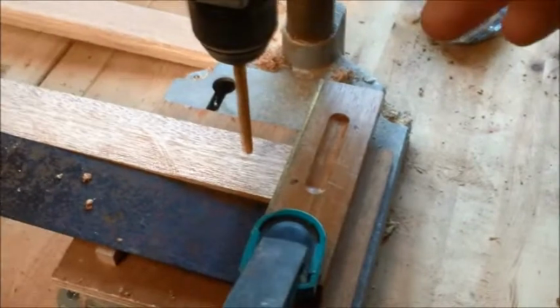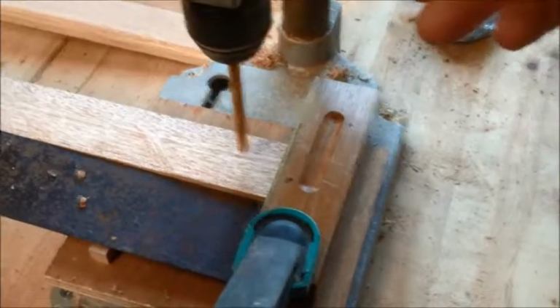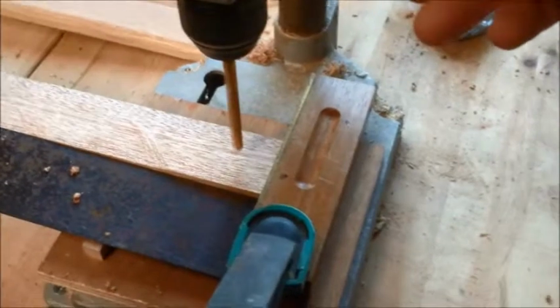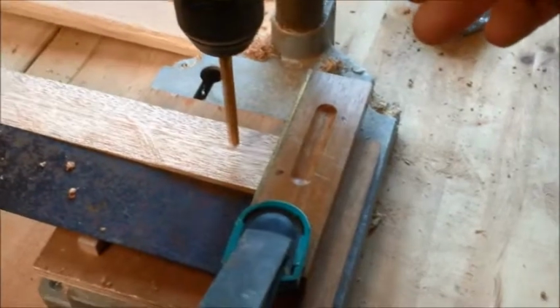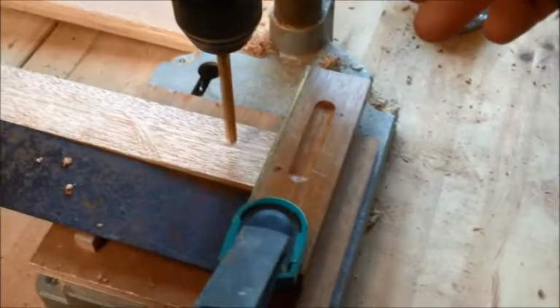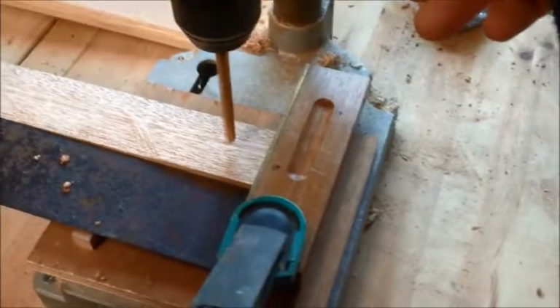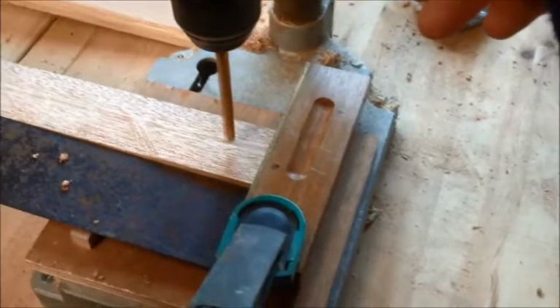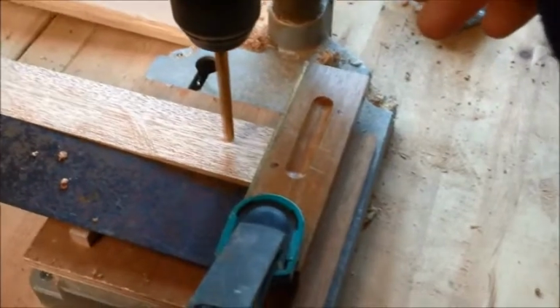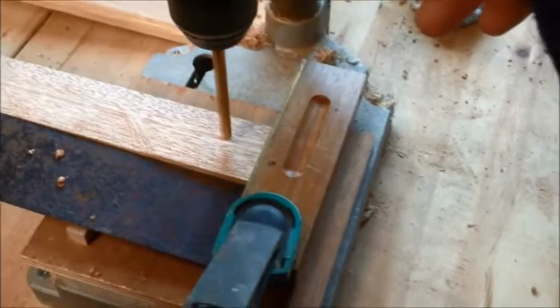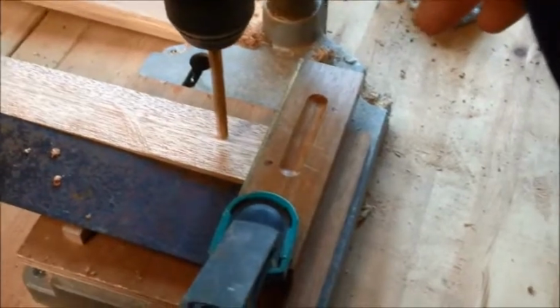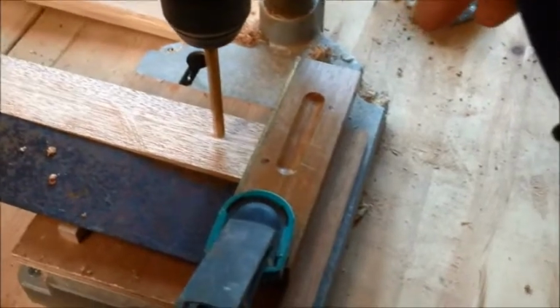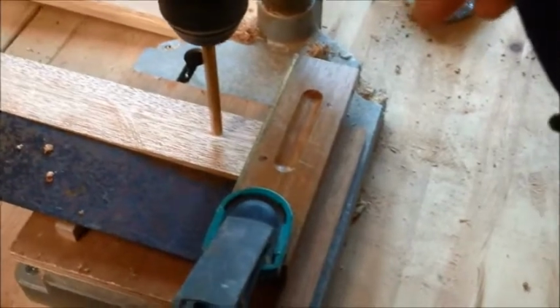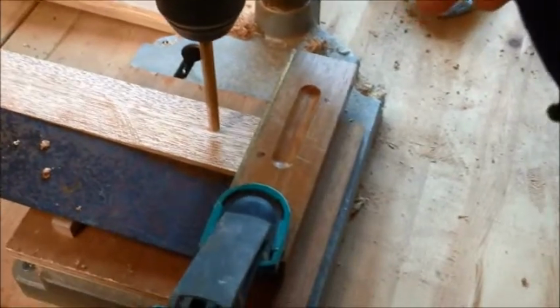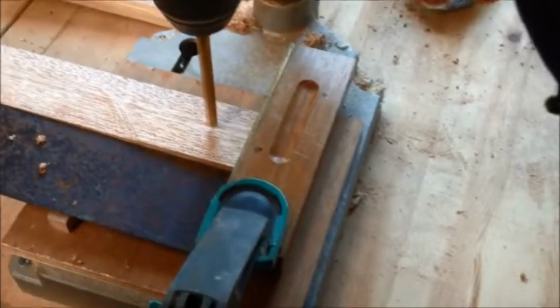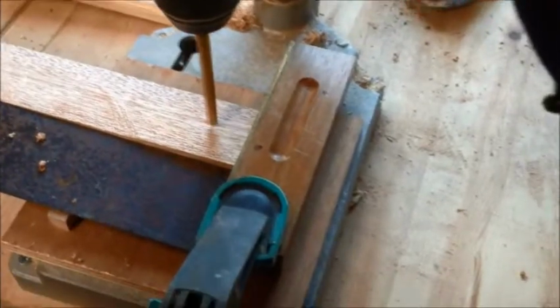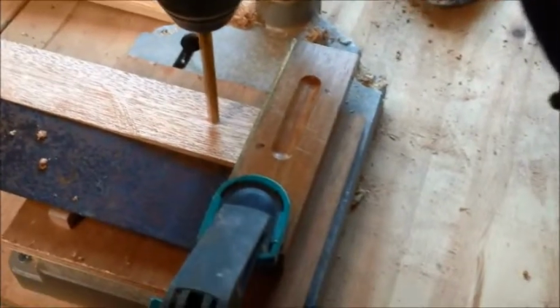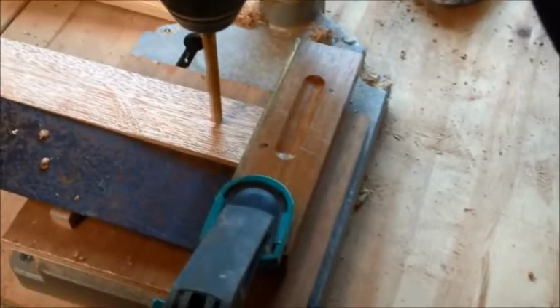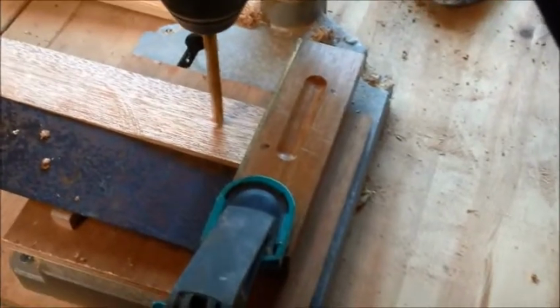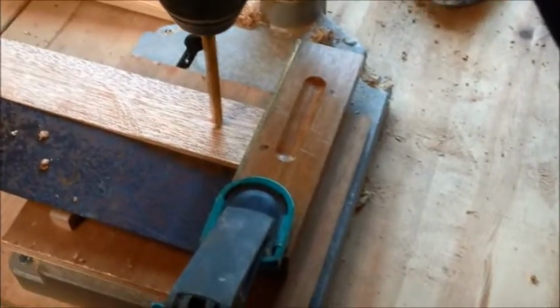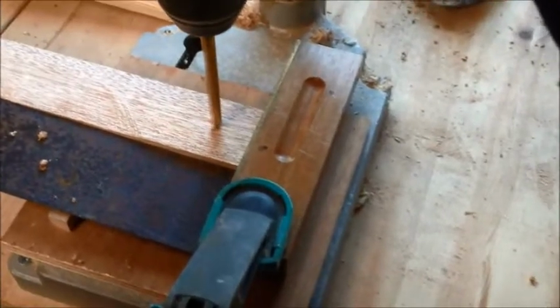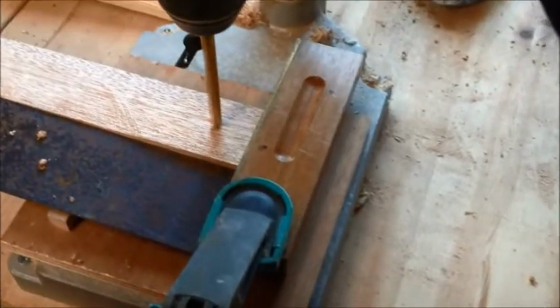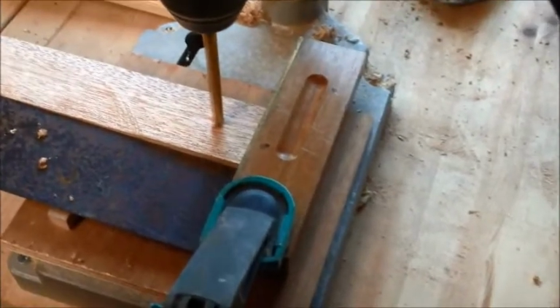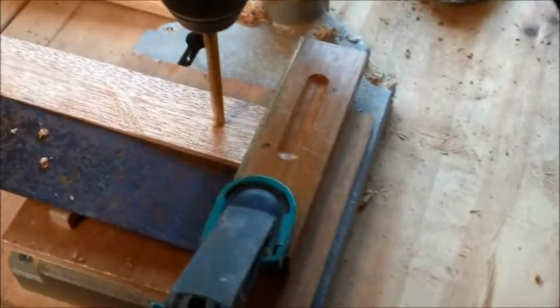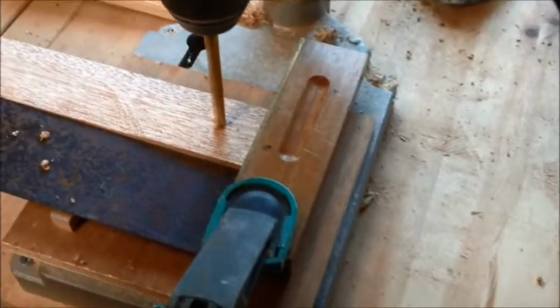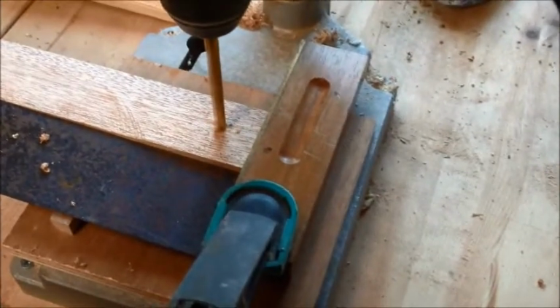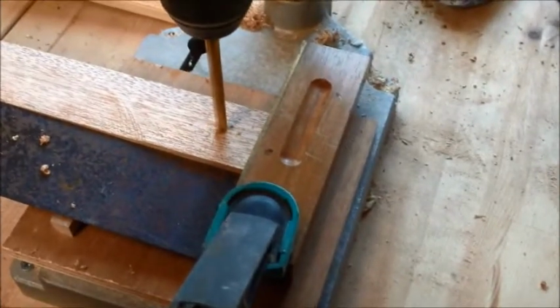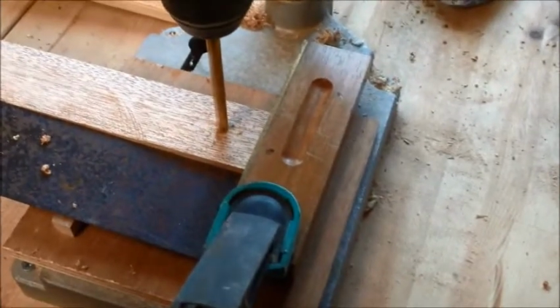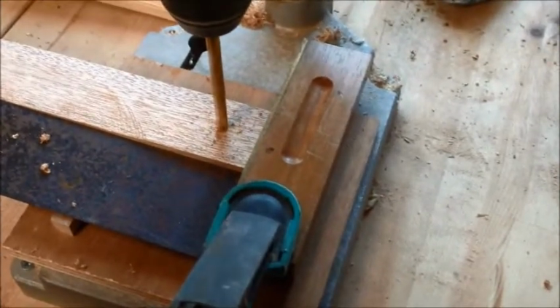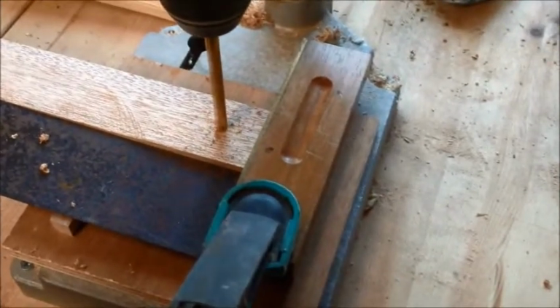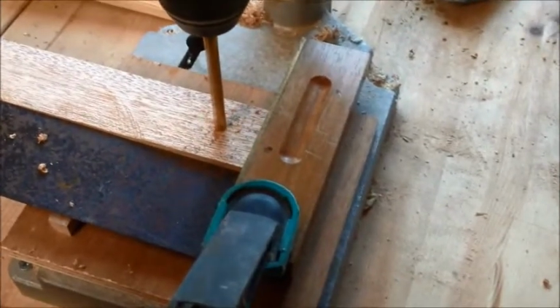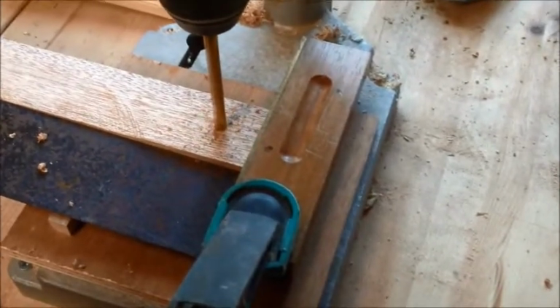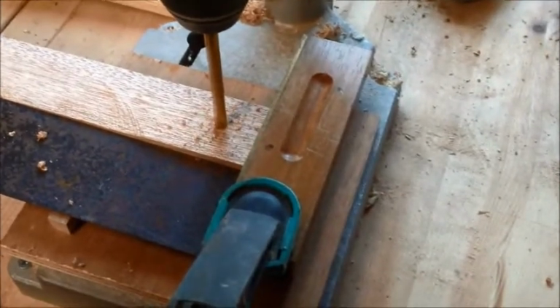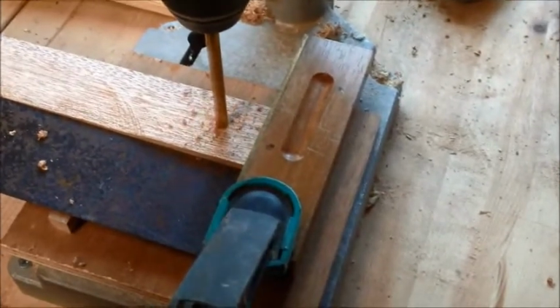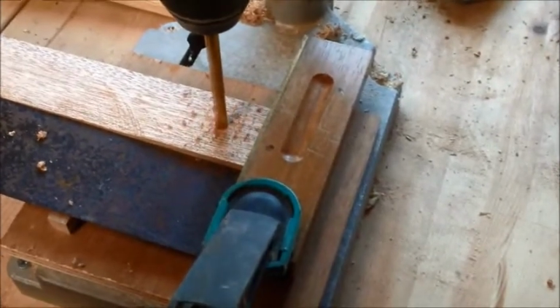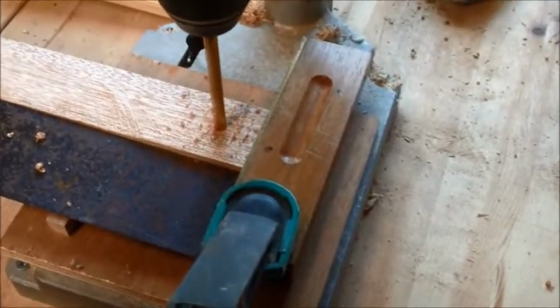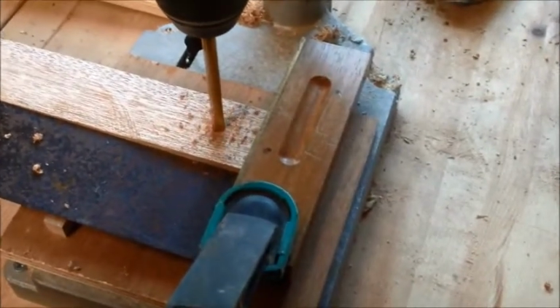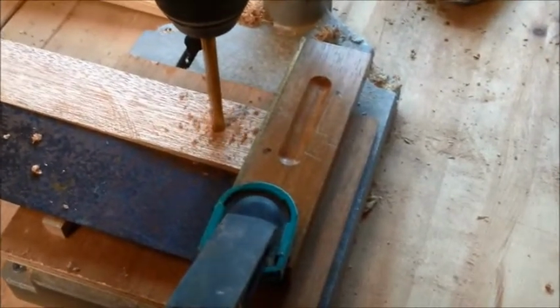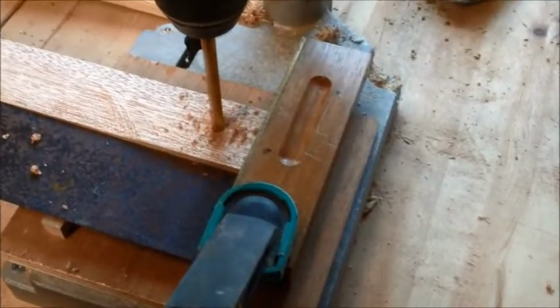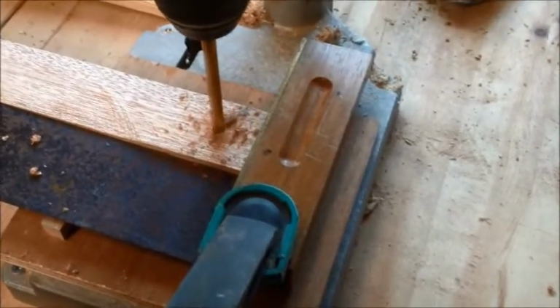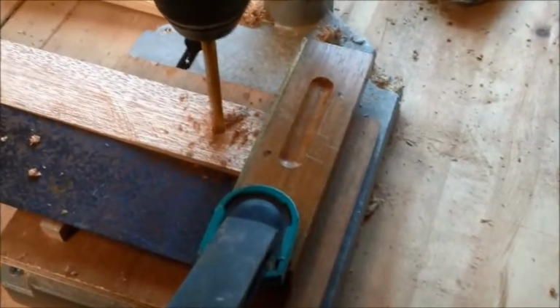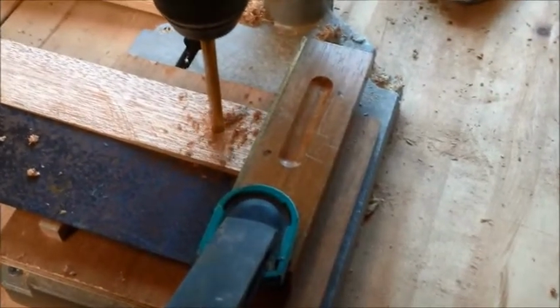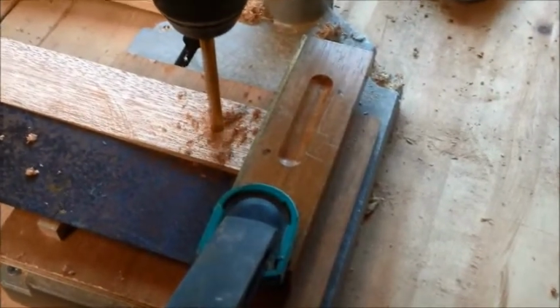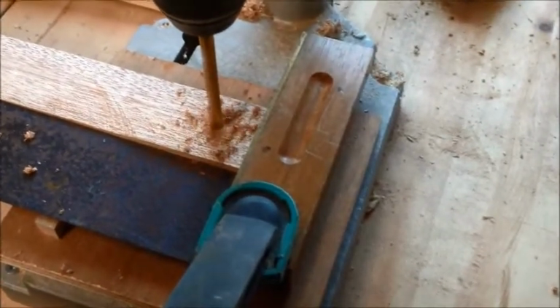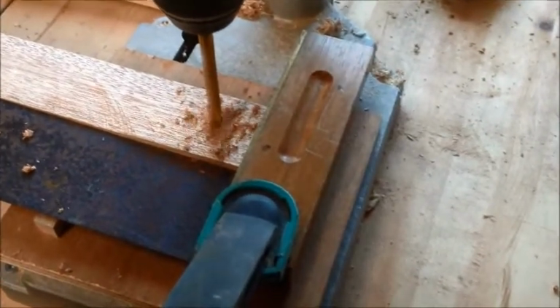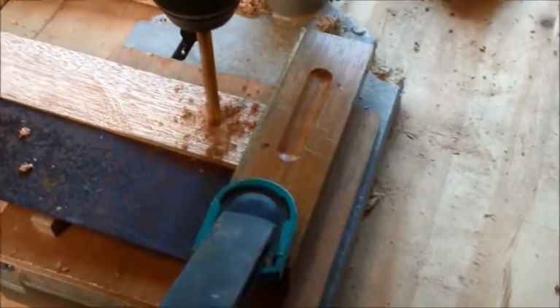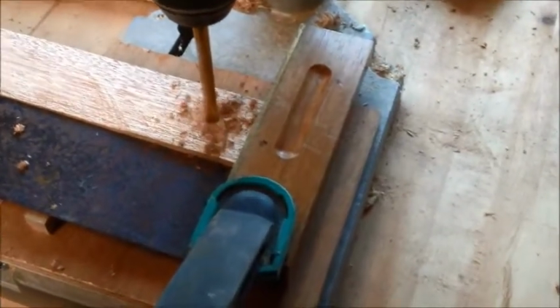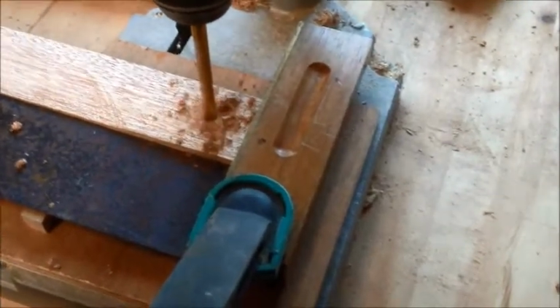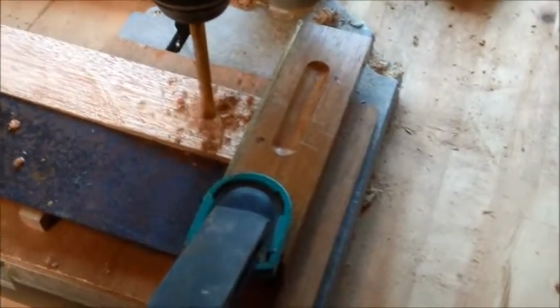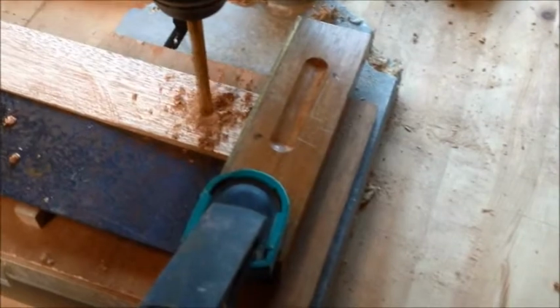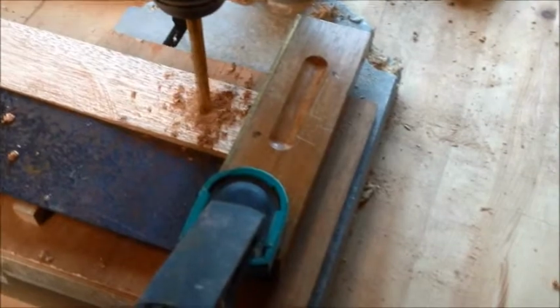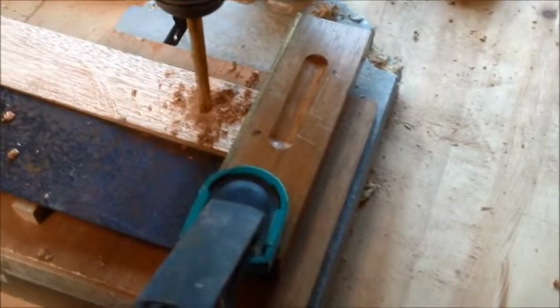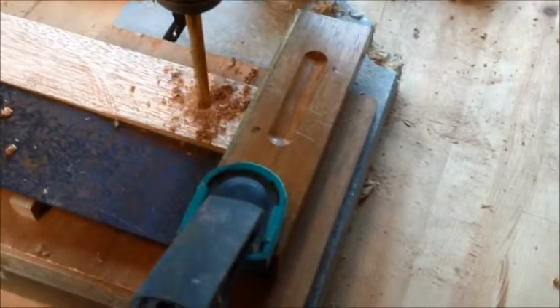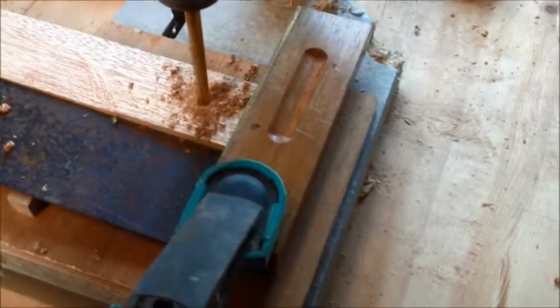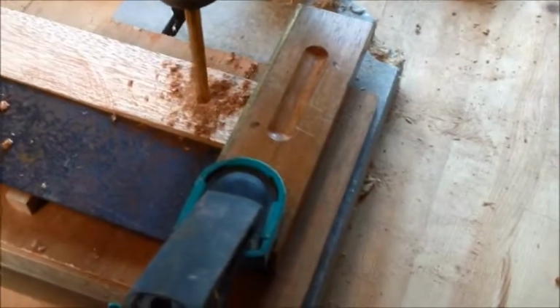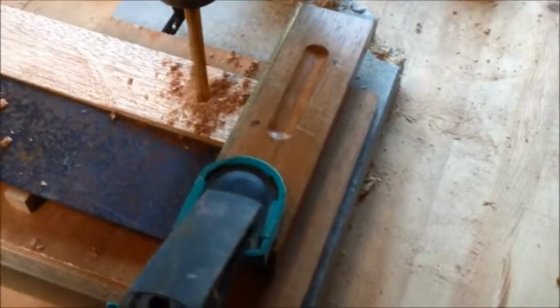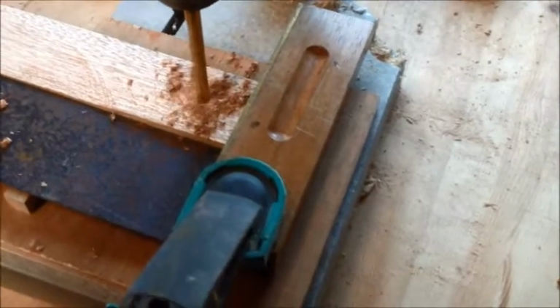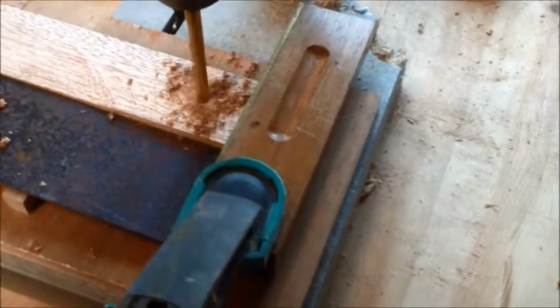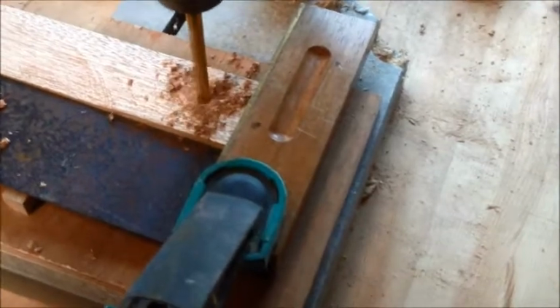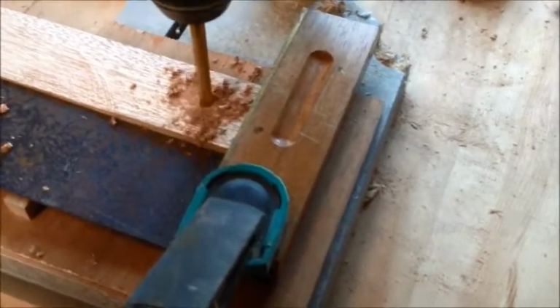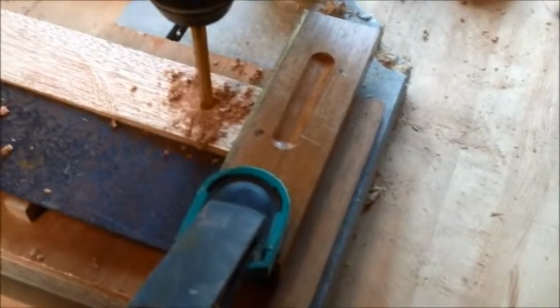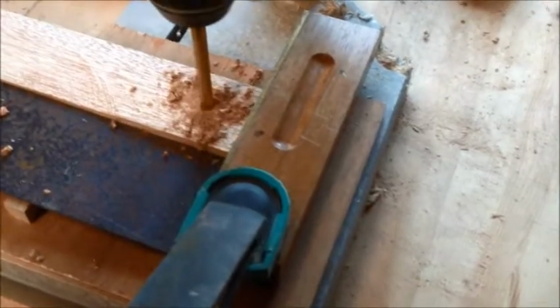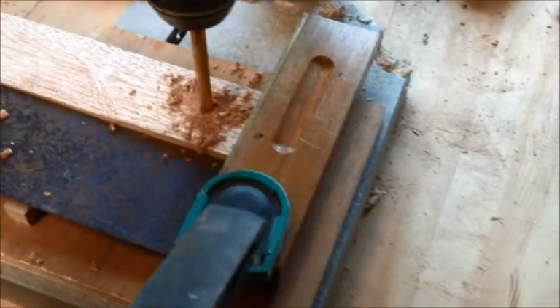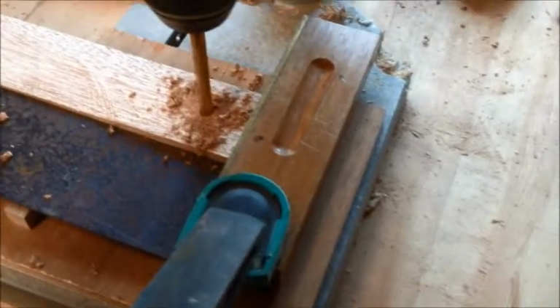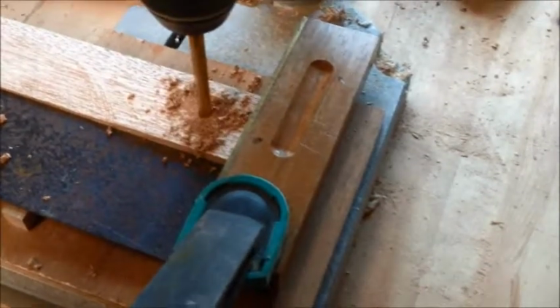This is just drilling a hole. I've made up a little jig using a square so that the holes are drilled in the same position.